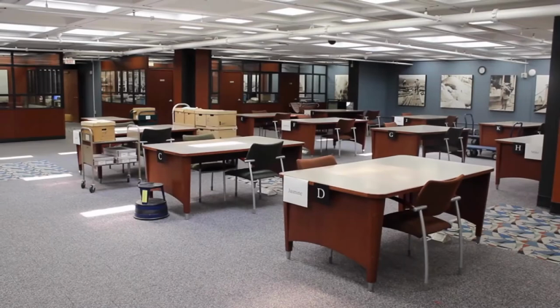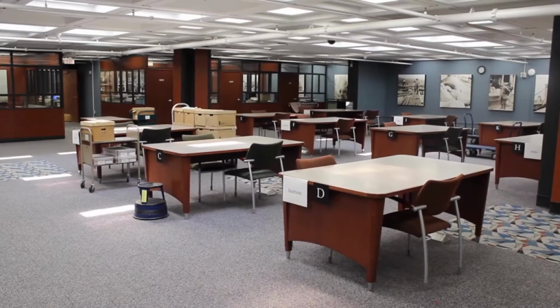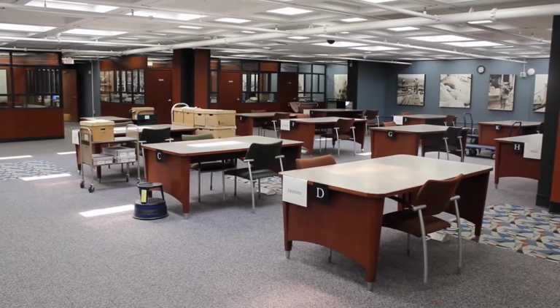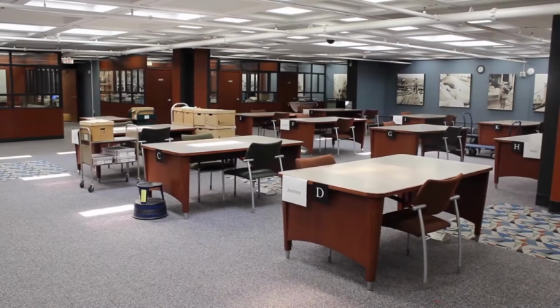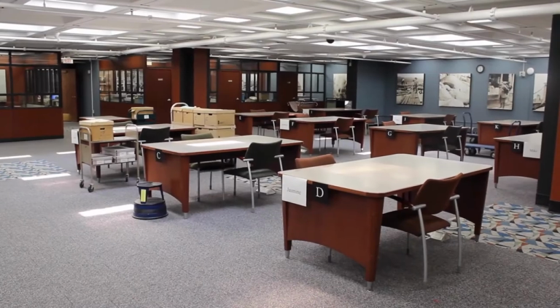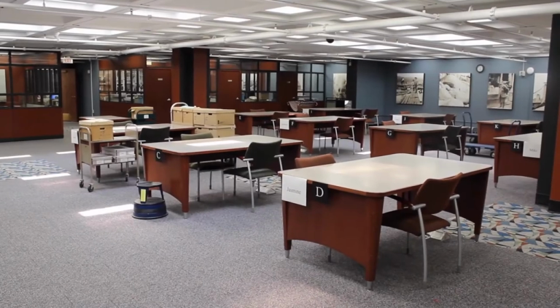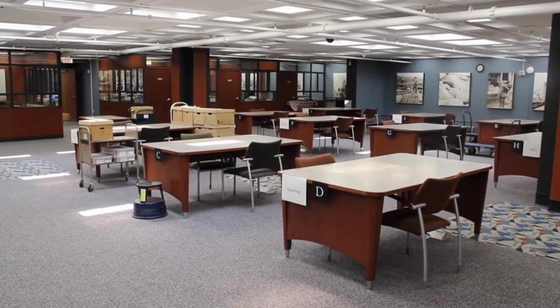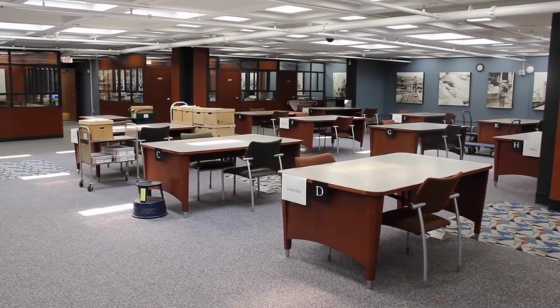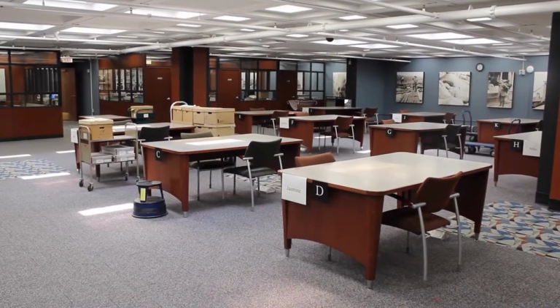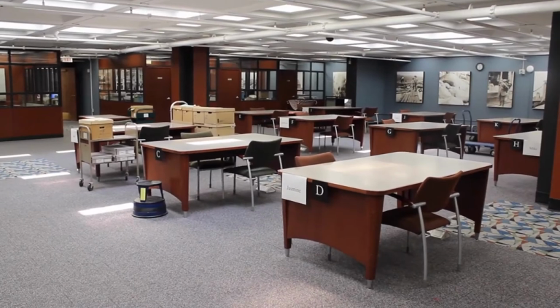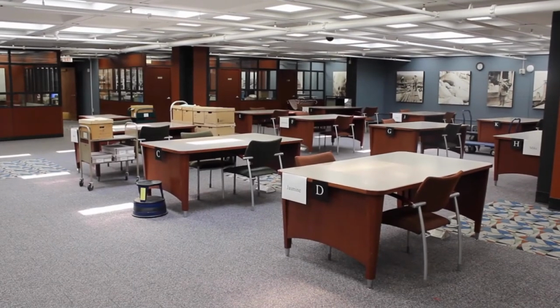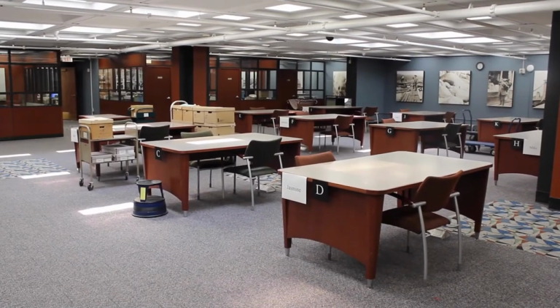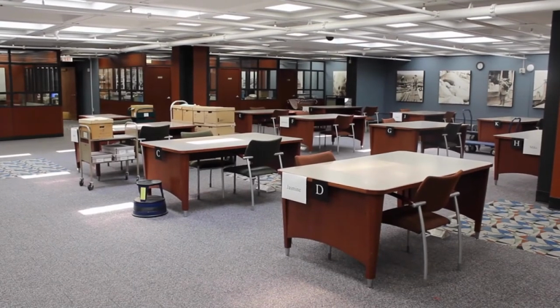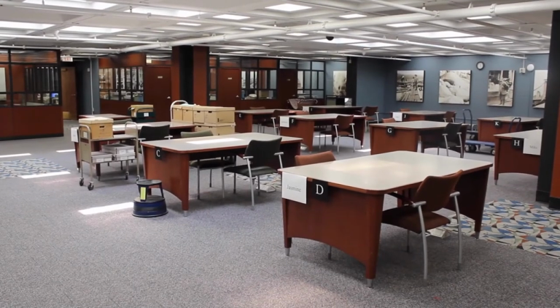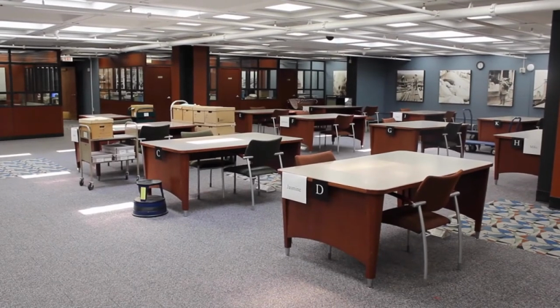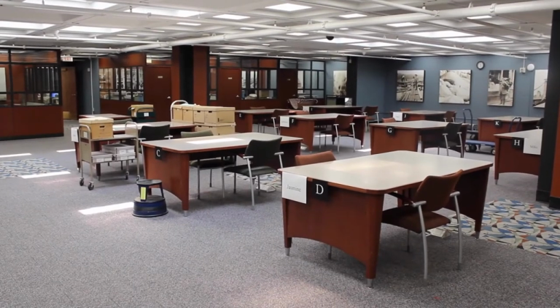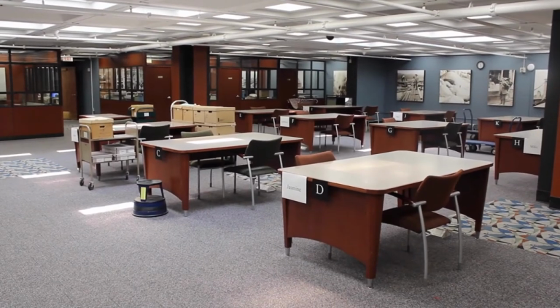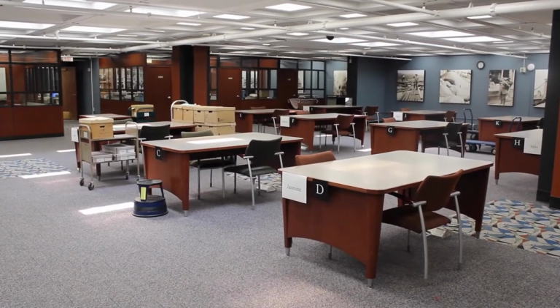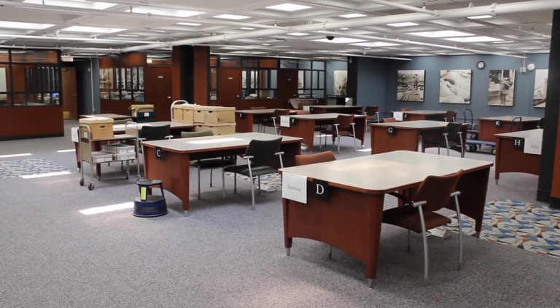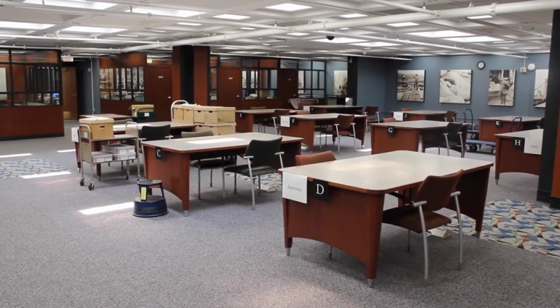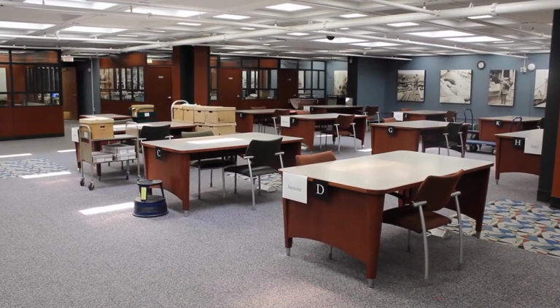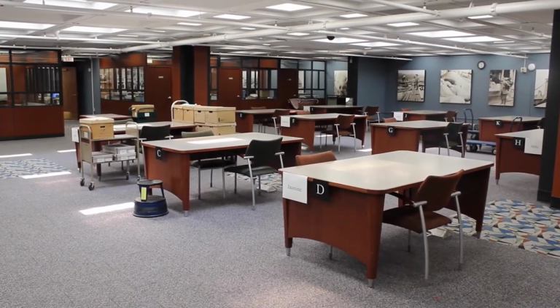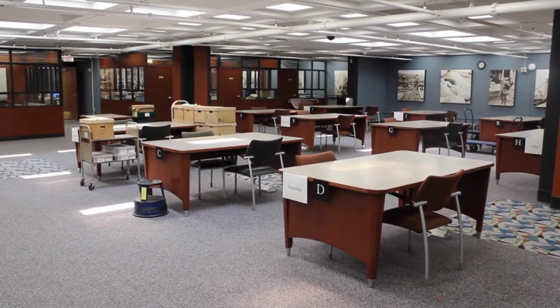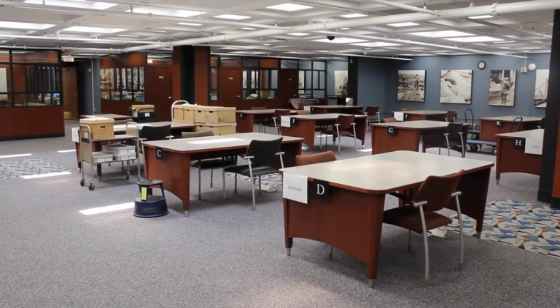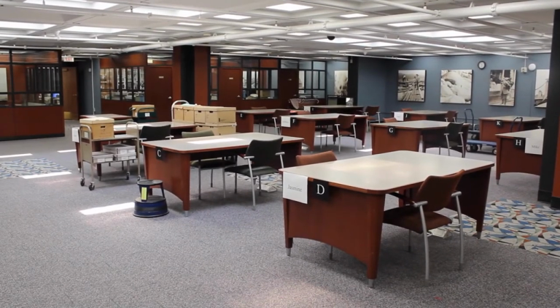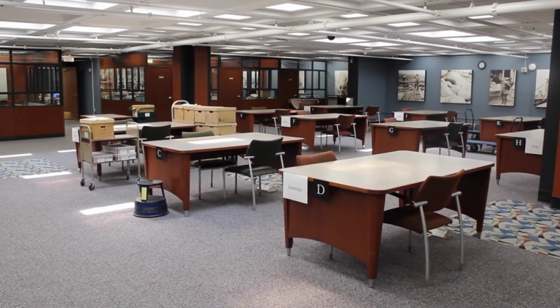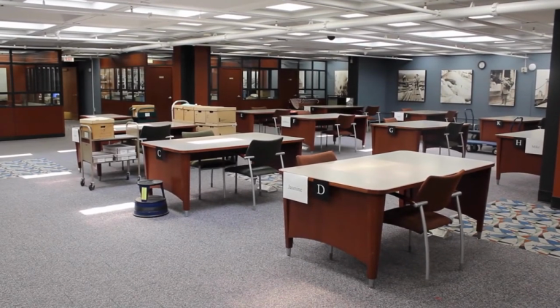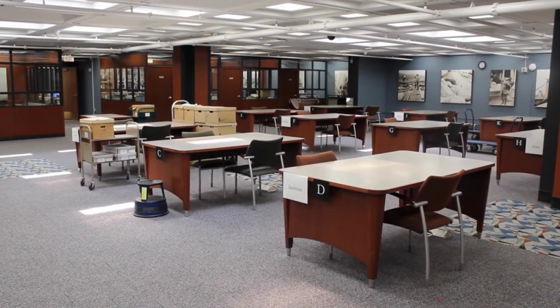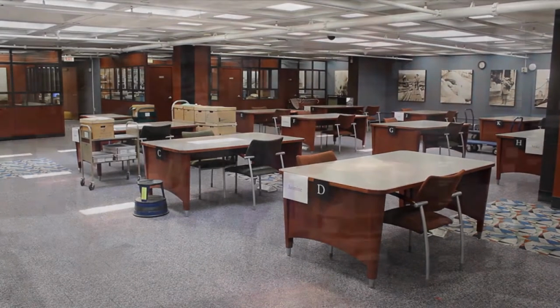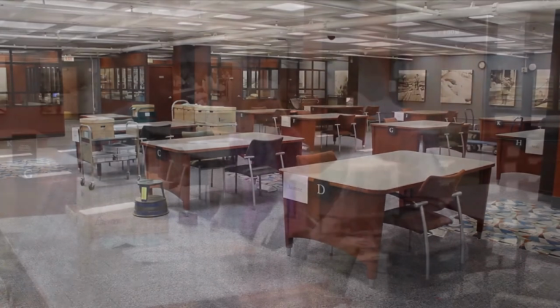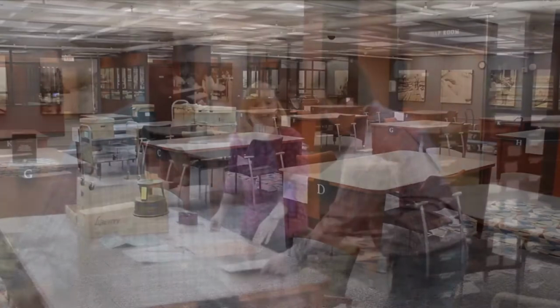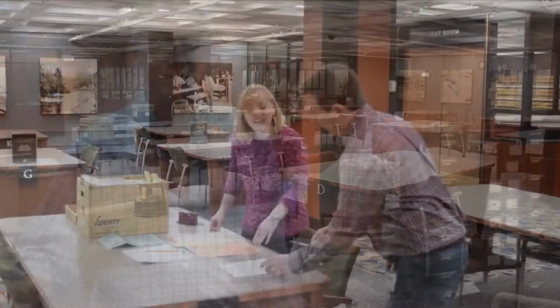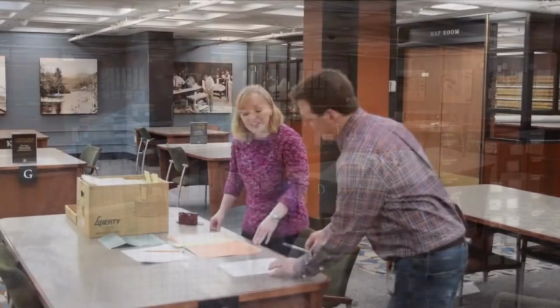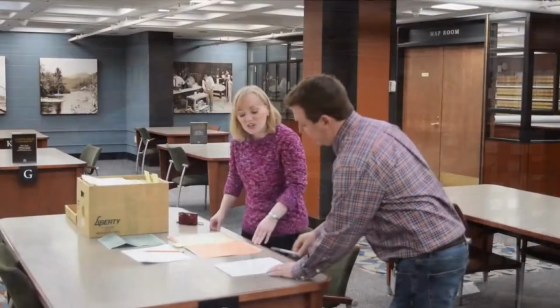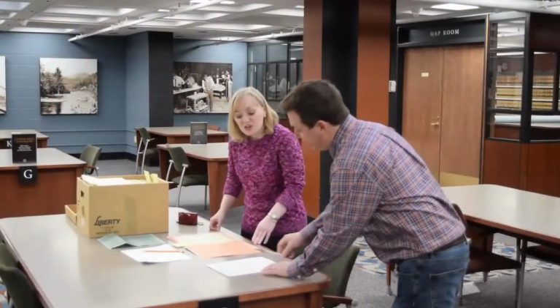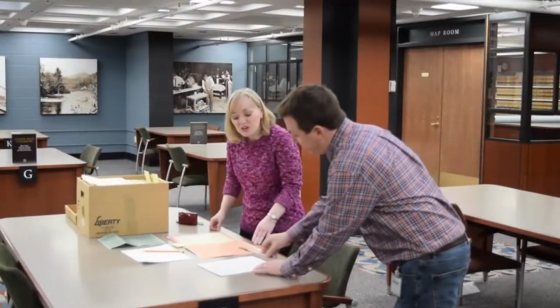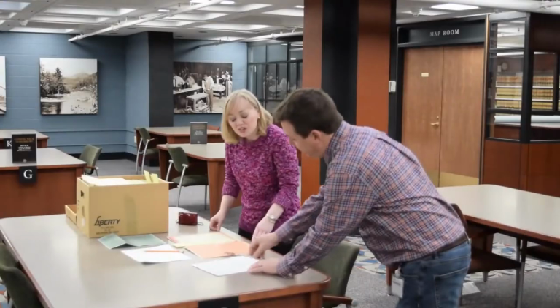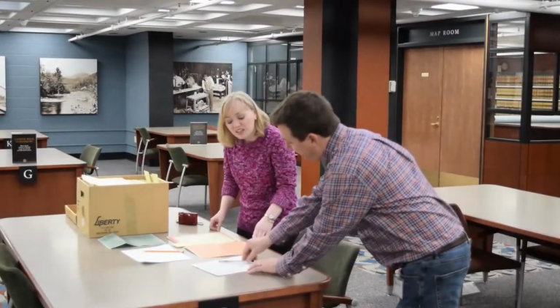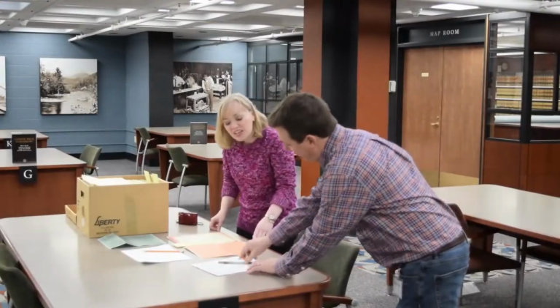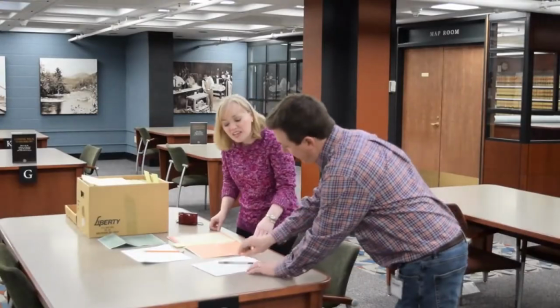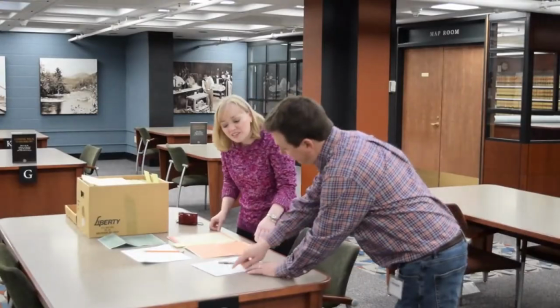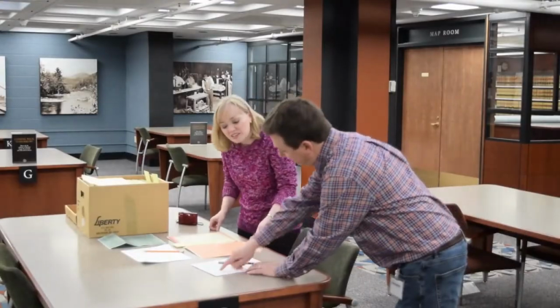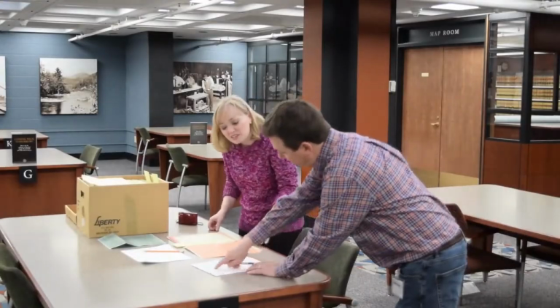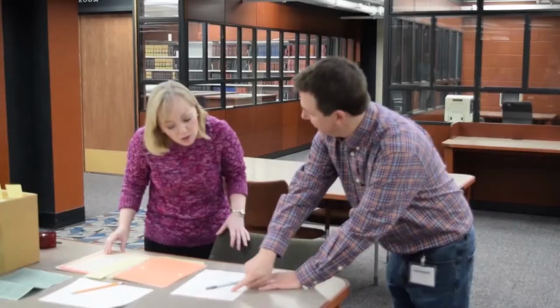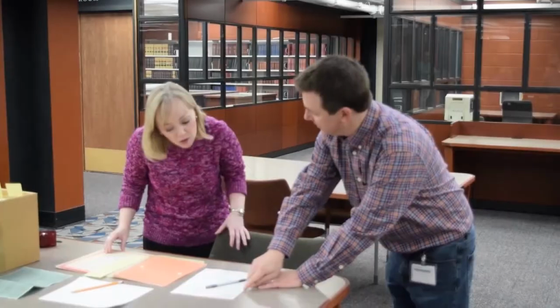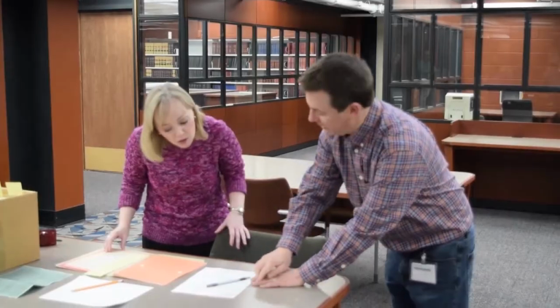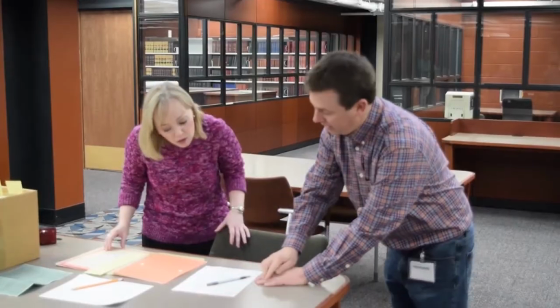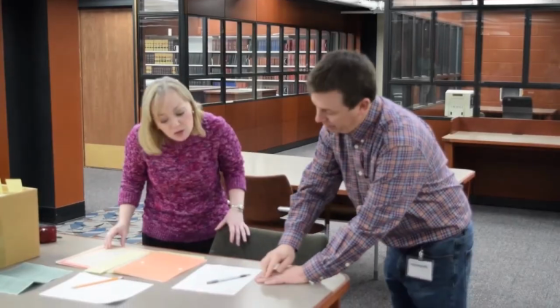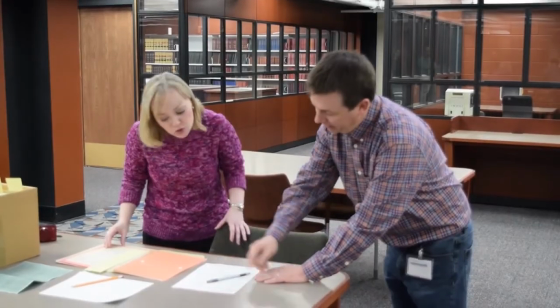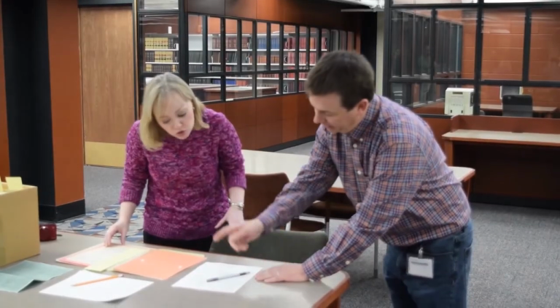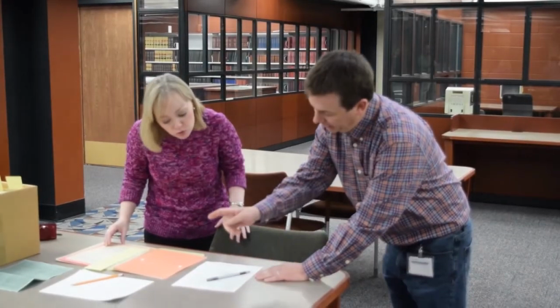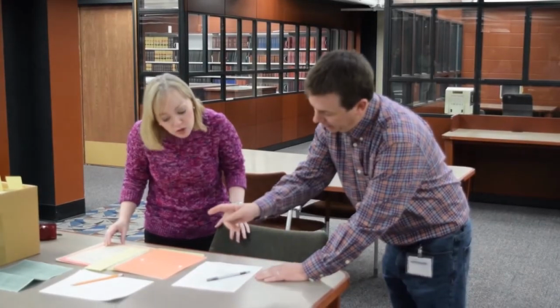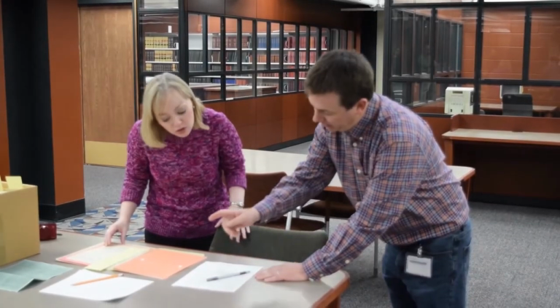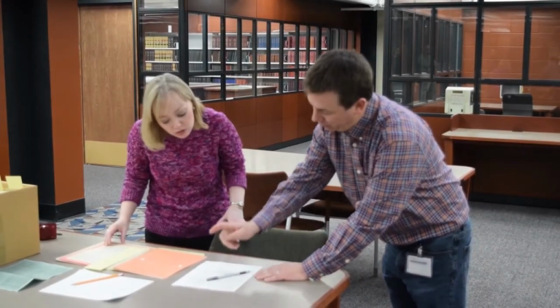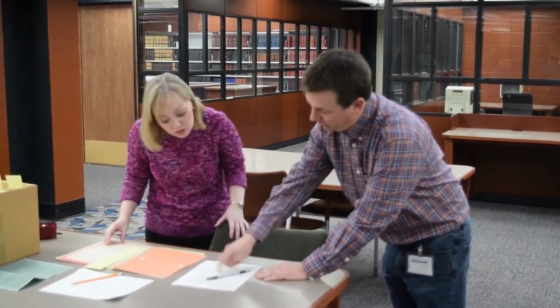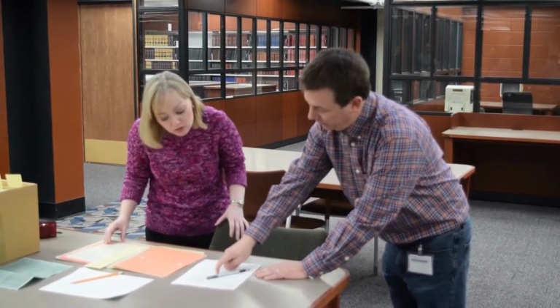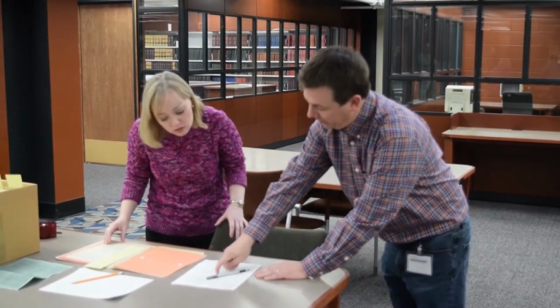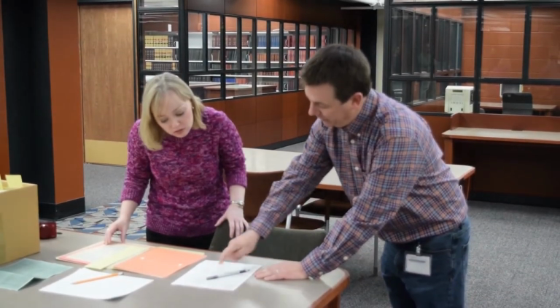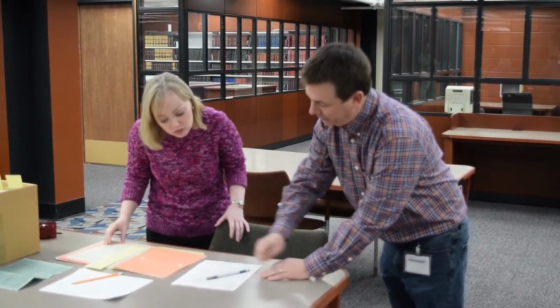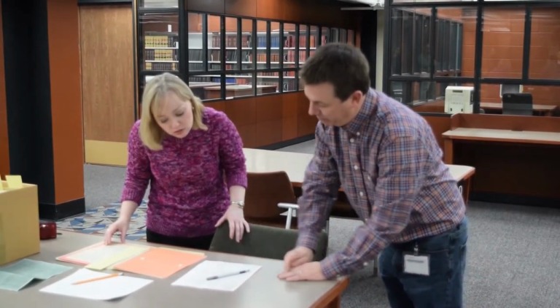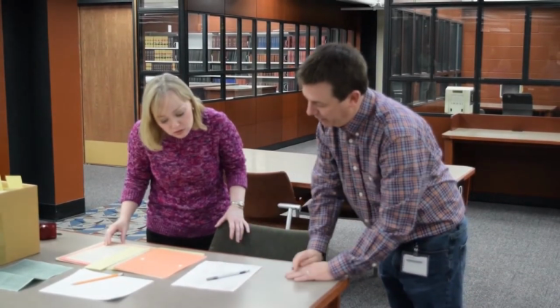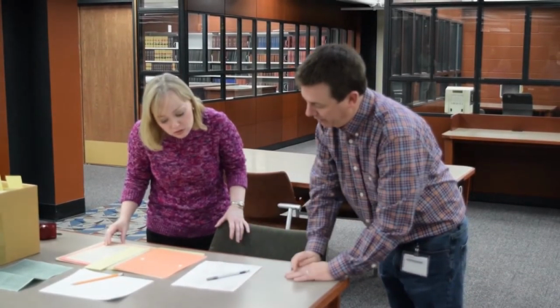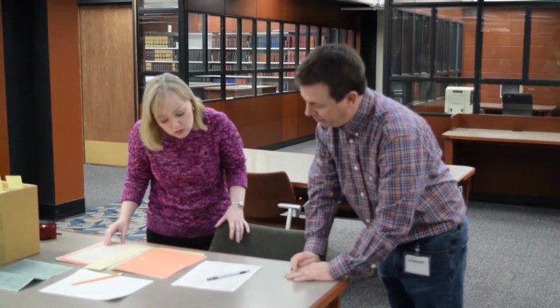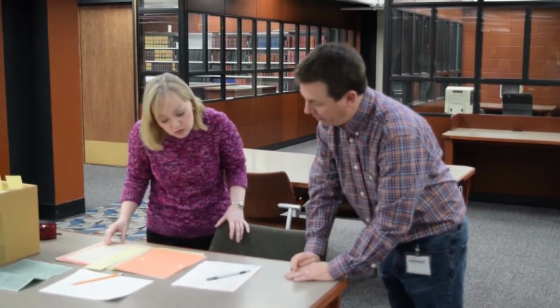Once in the research room, we'll assign you a desk — one of the tables — and you'll be able to look at the materials there.